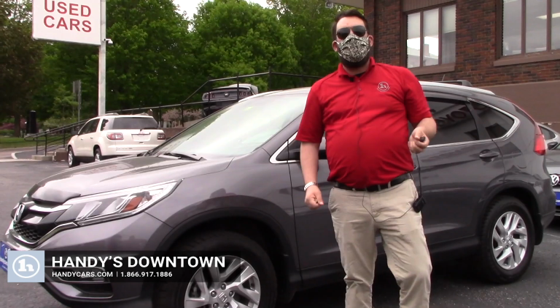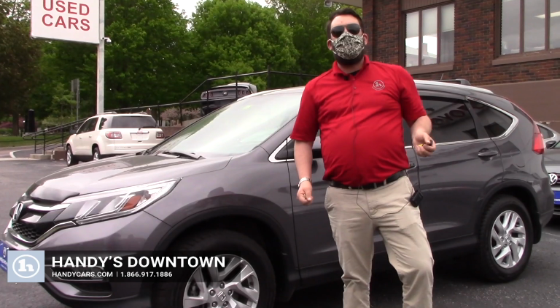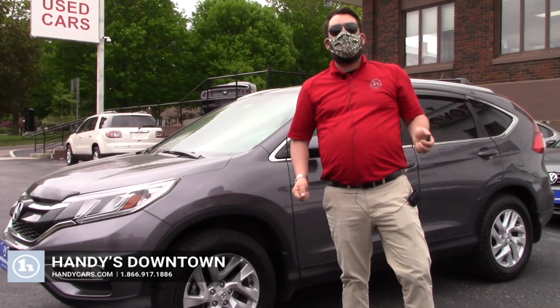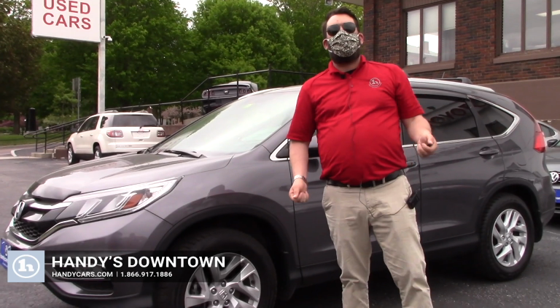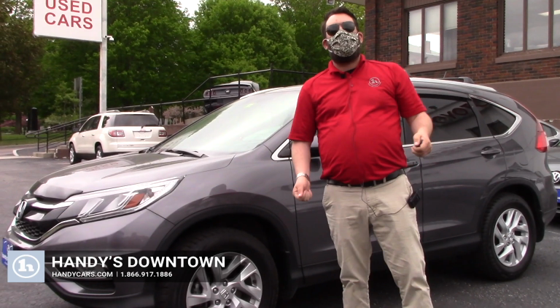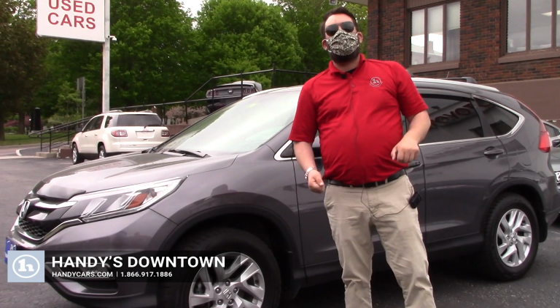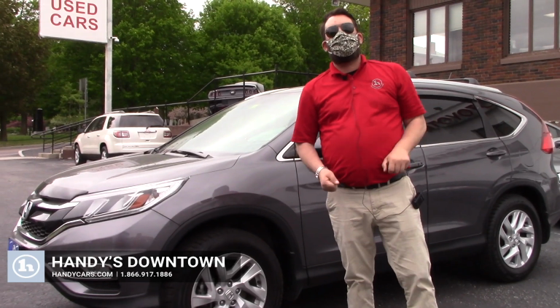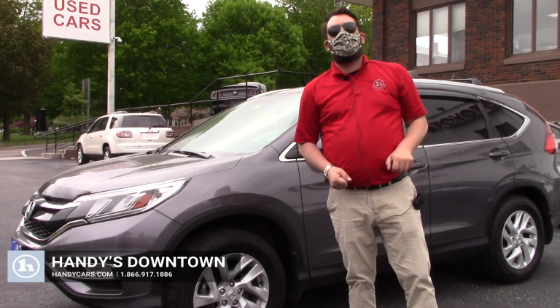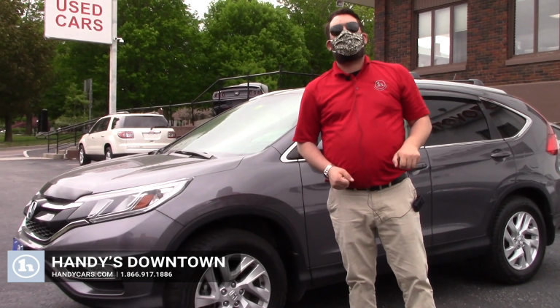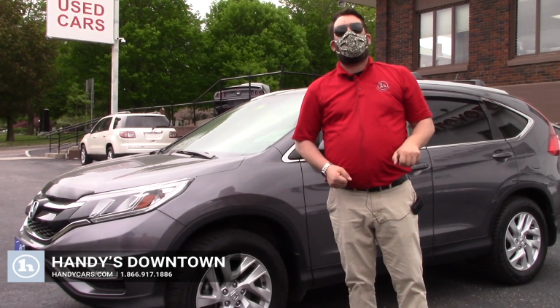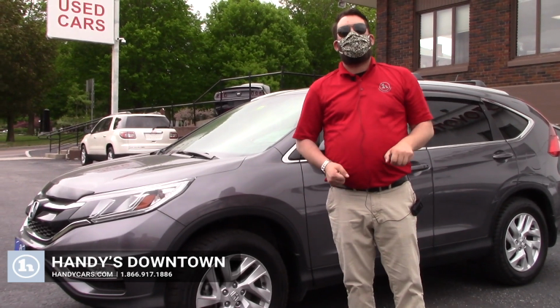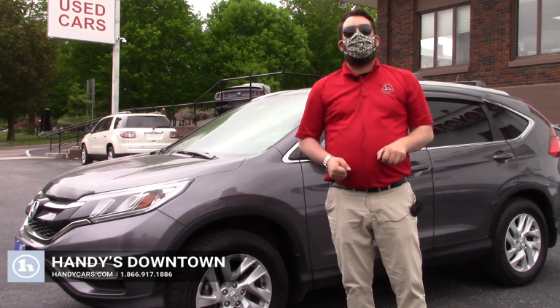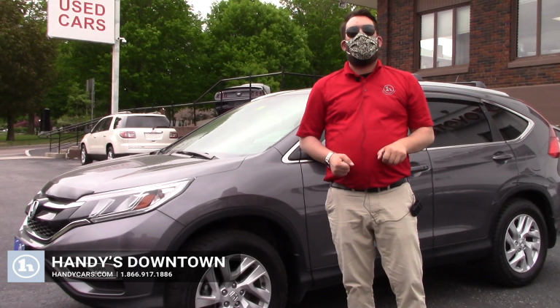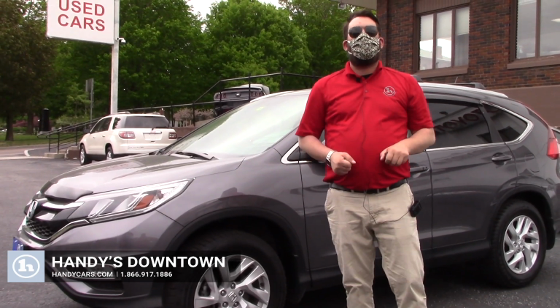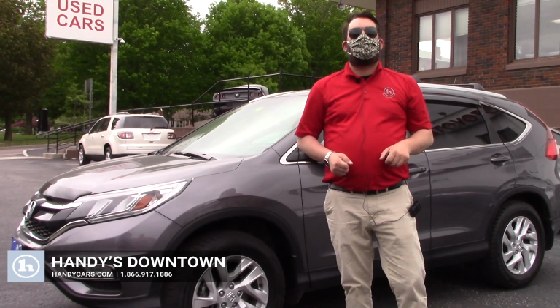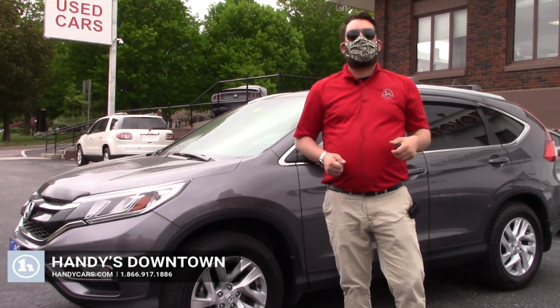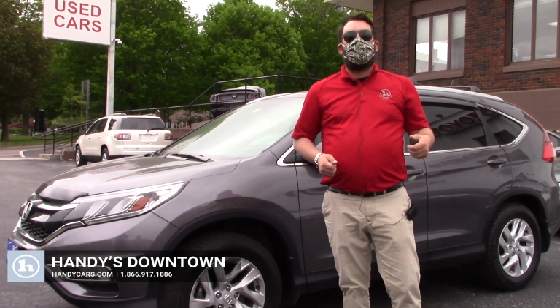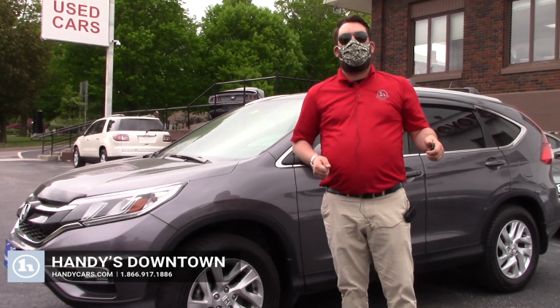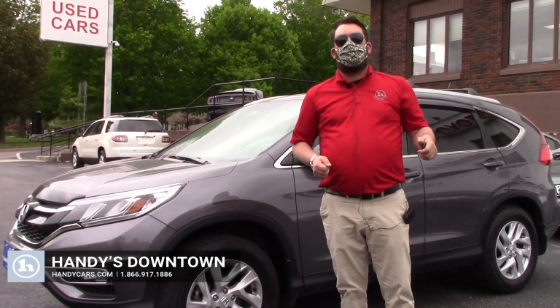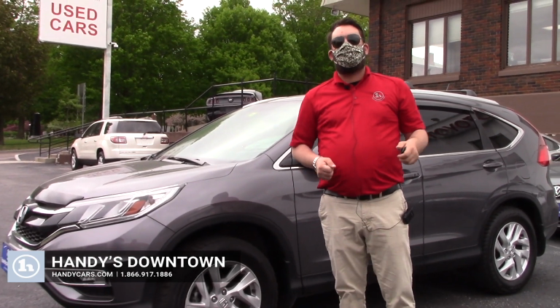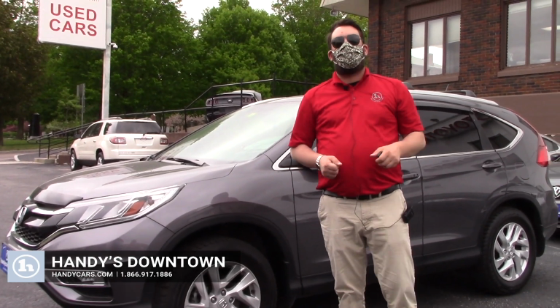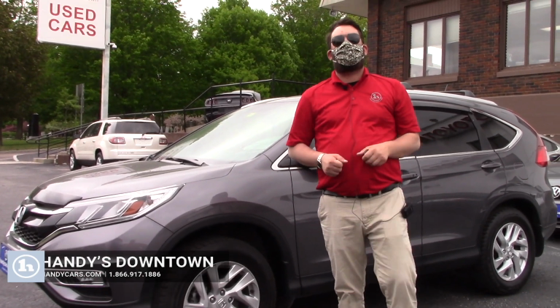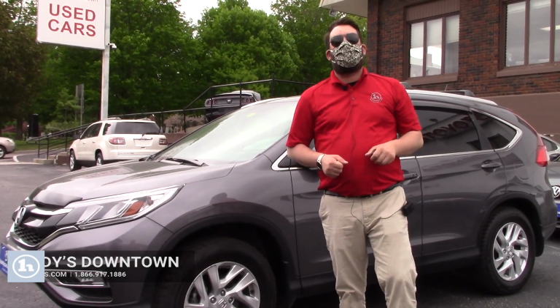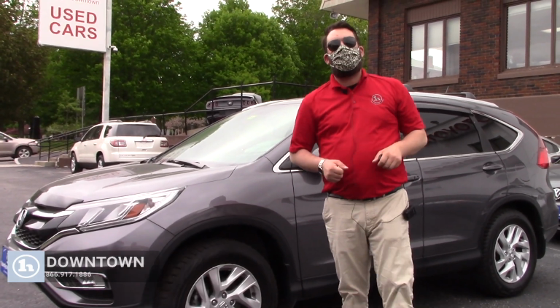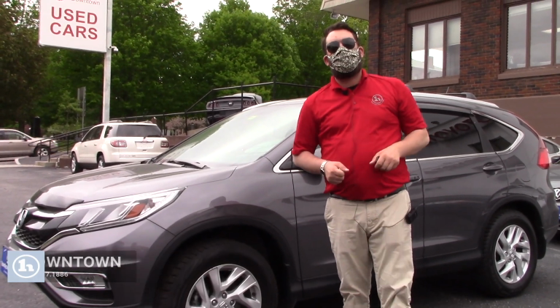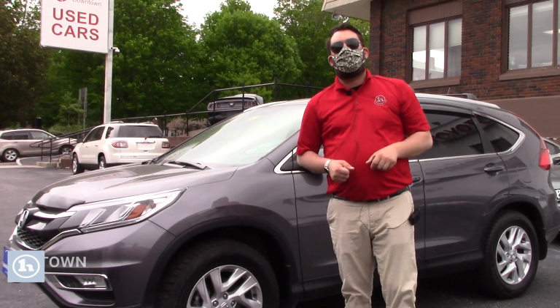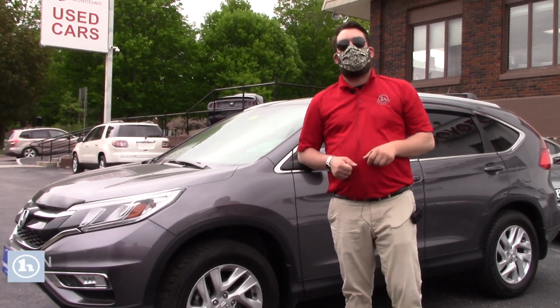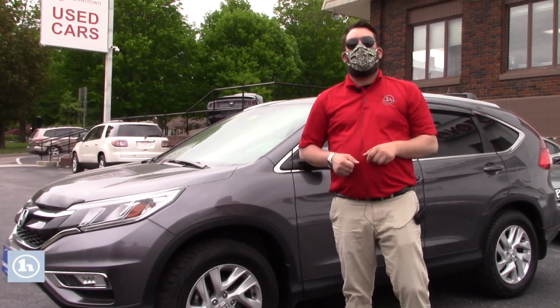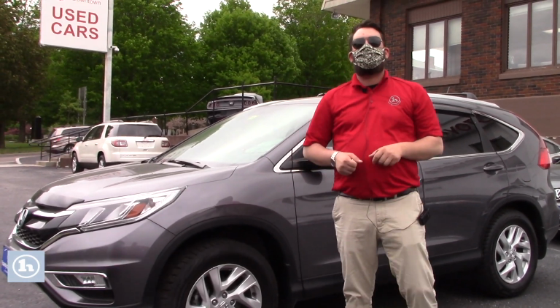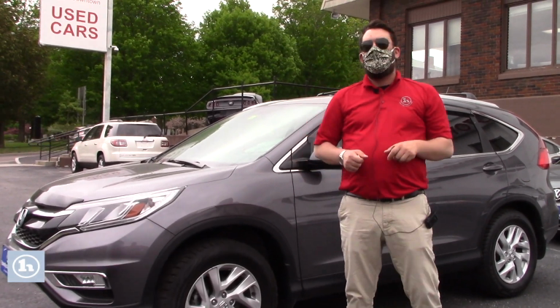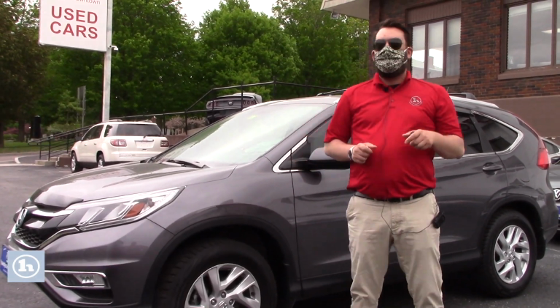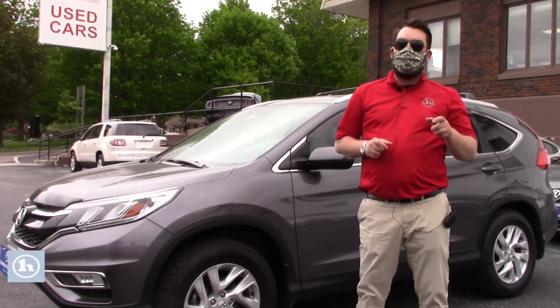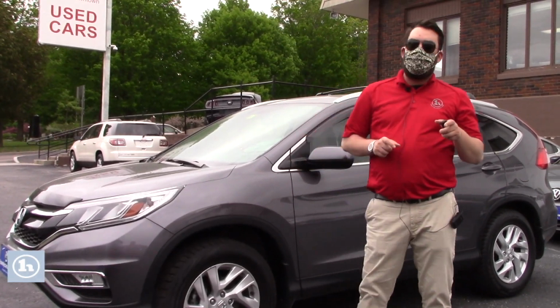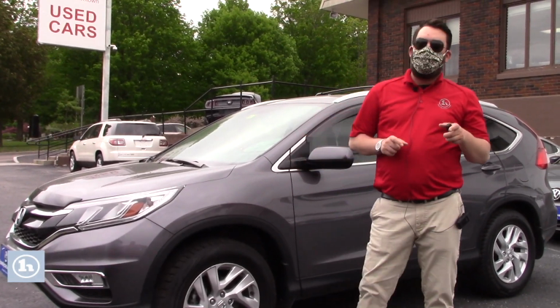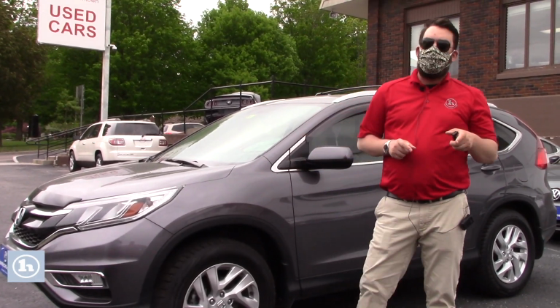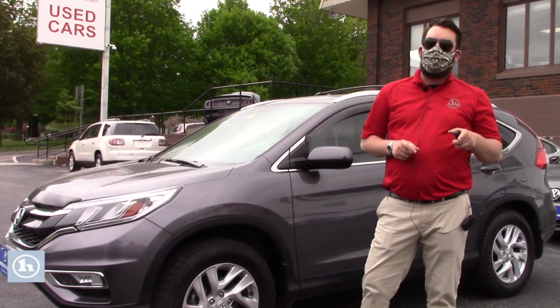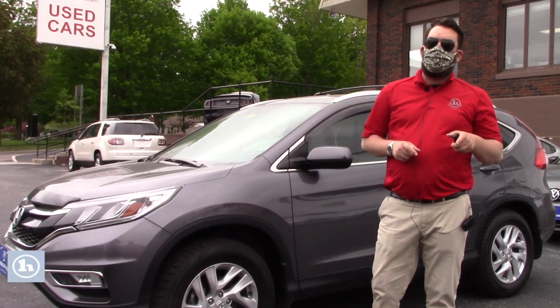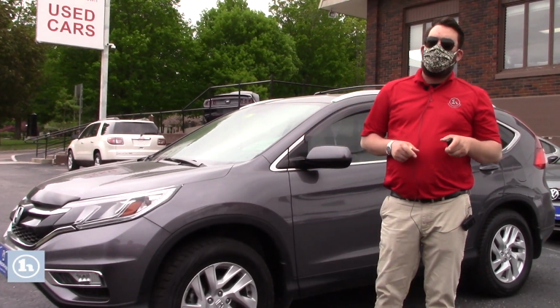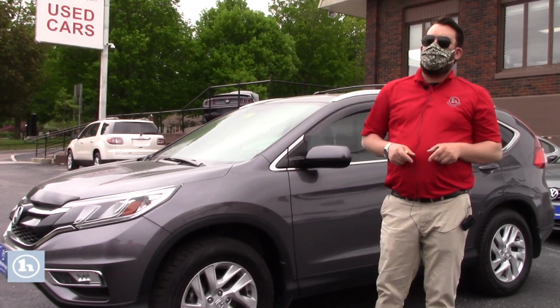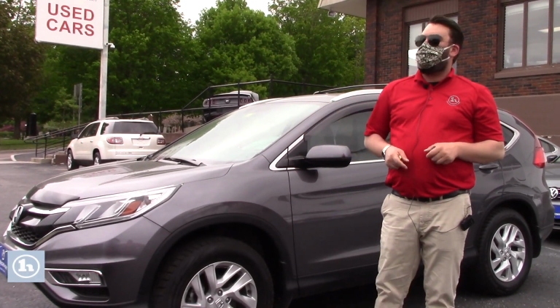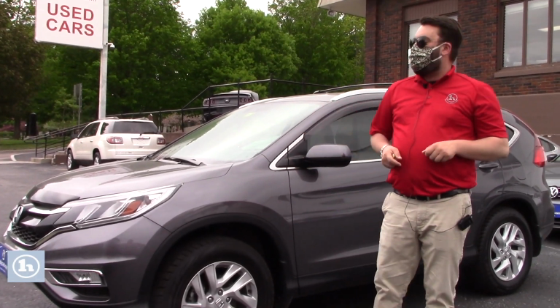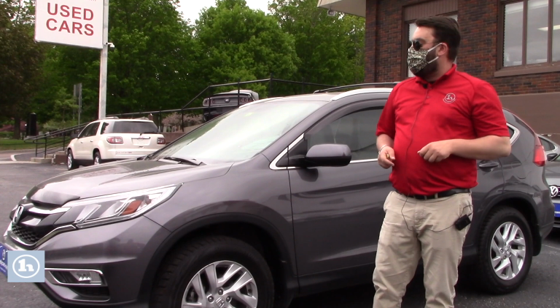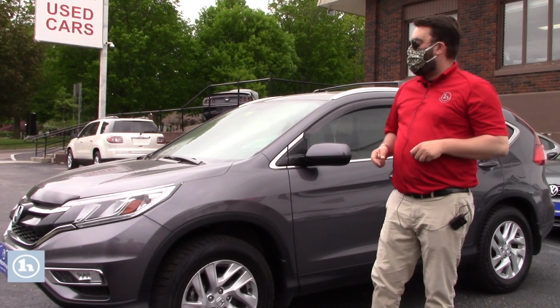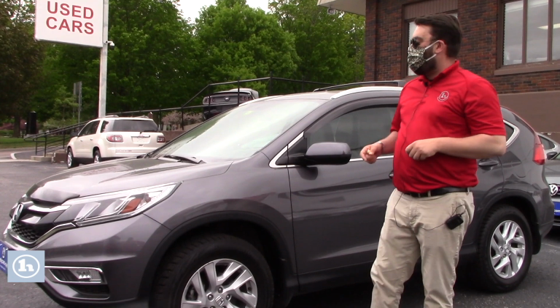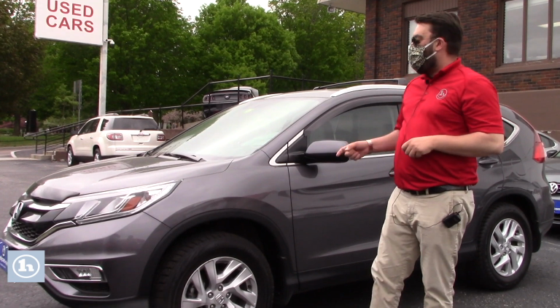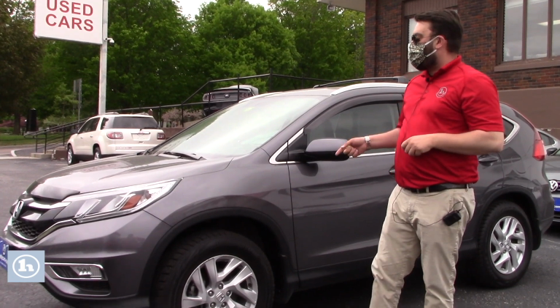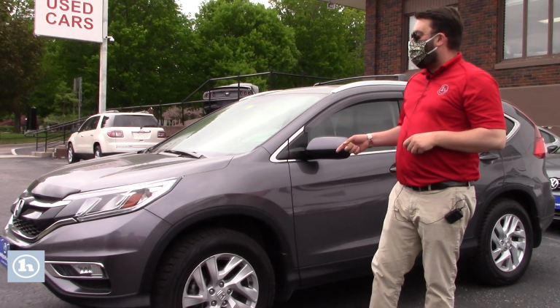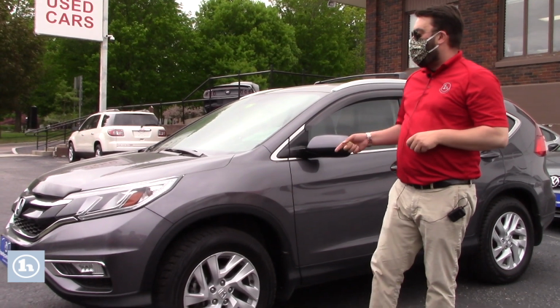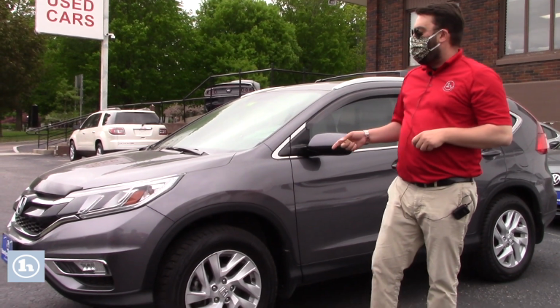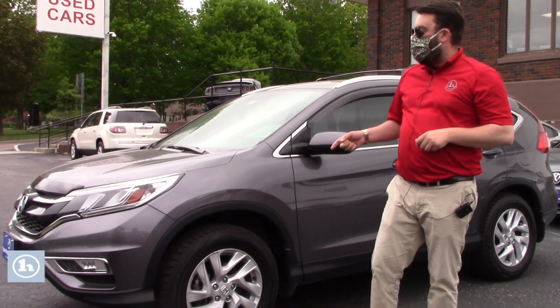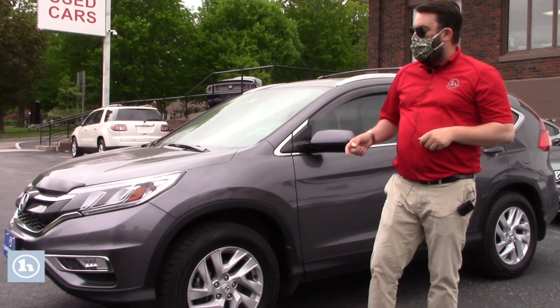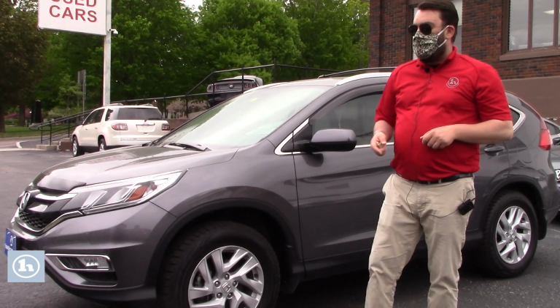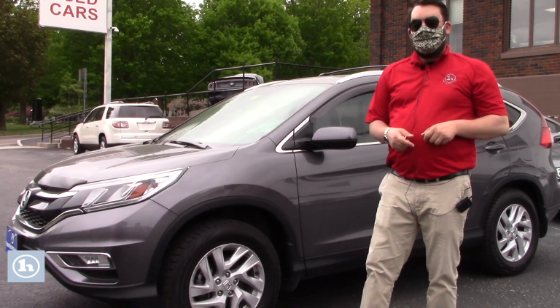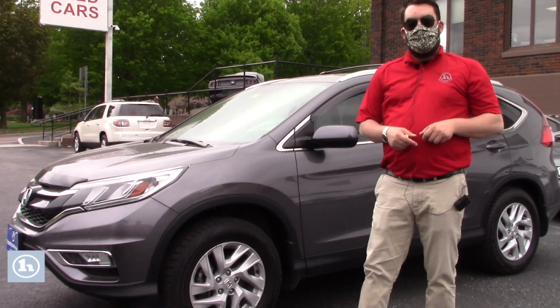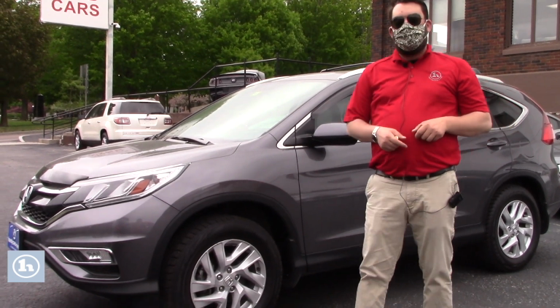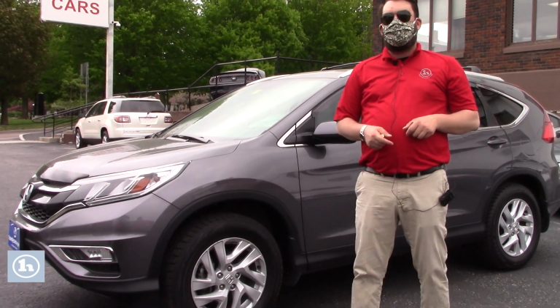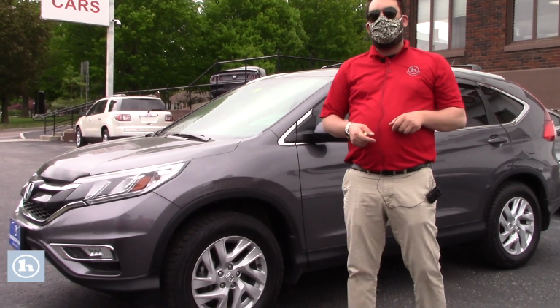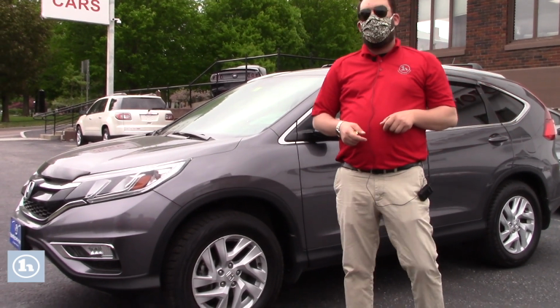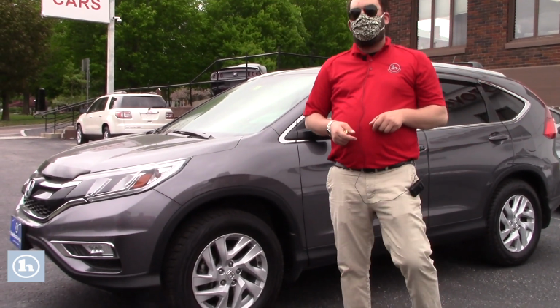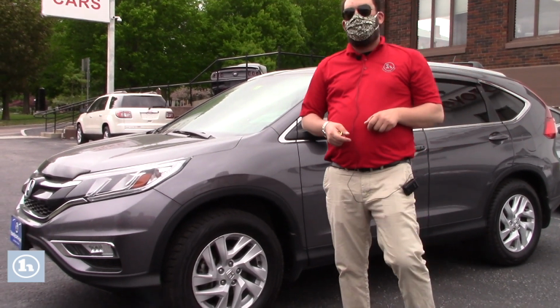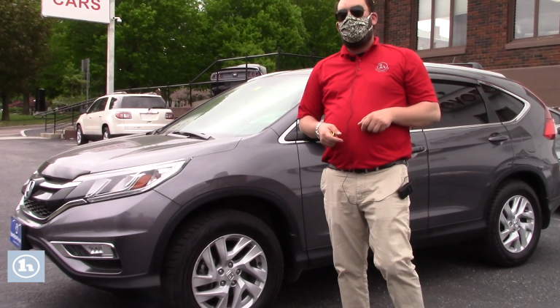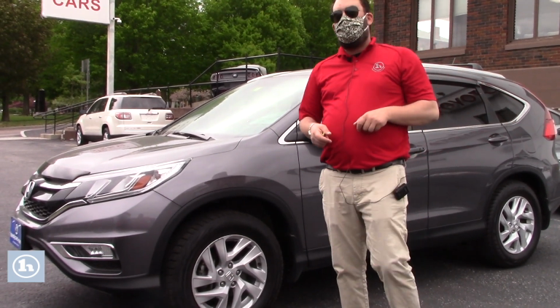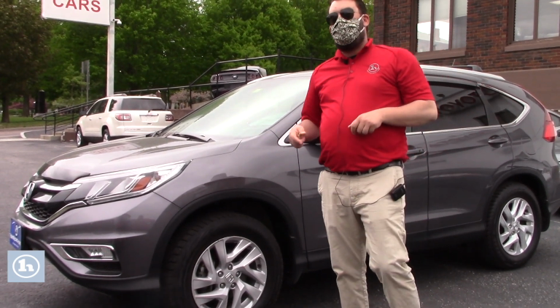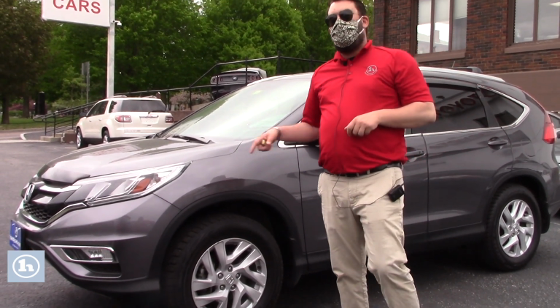Hey Kelly, how you doing? Zach here at Handy's in St. Albans. Want to say thank you very much for your inquiry into this 2015 Honda CR-V EX.